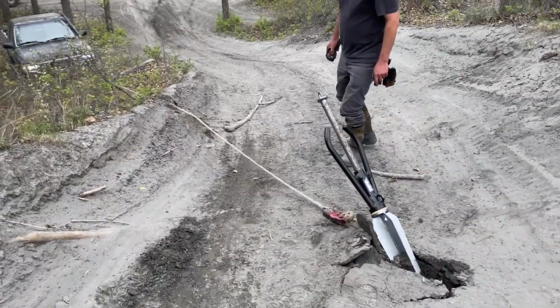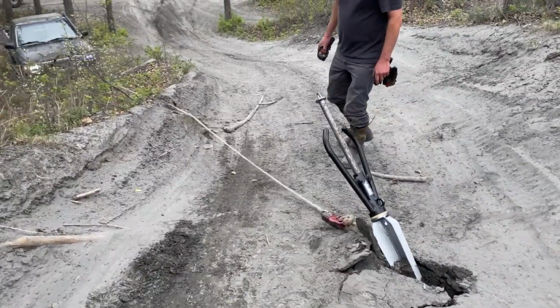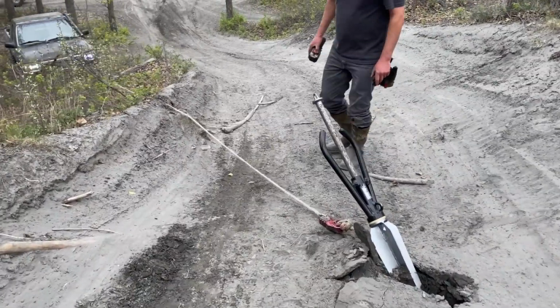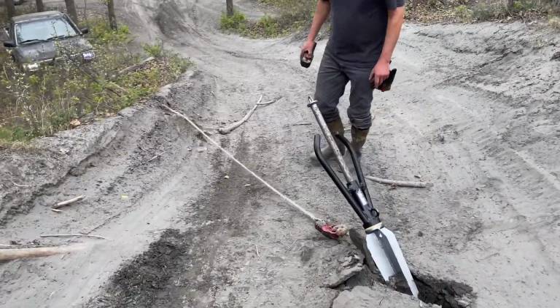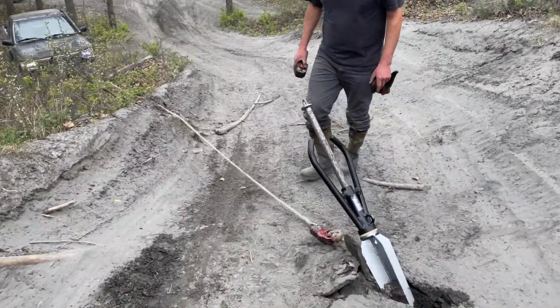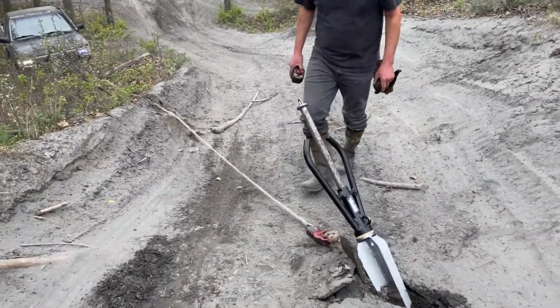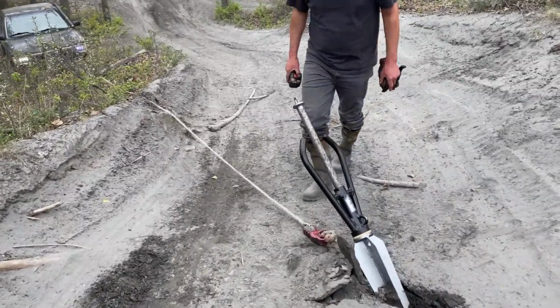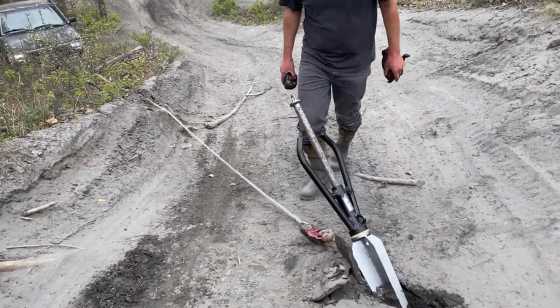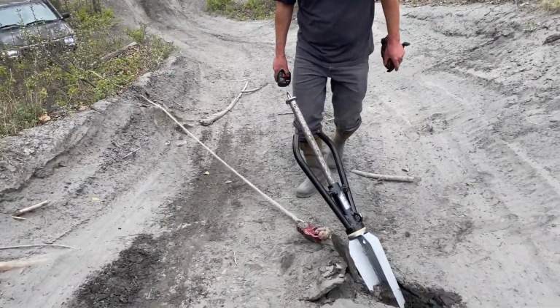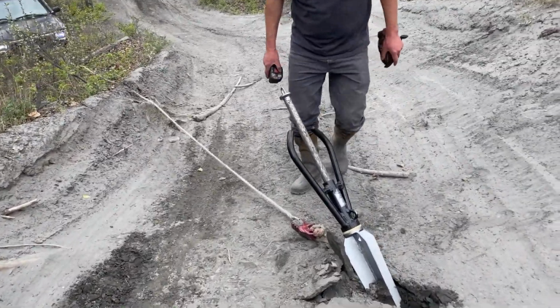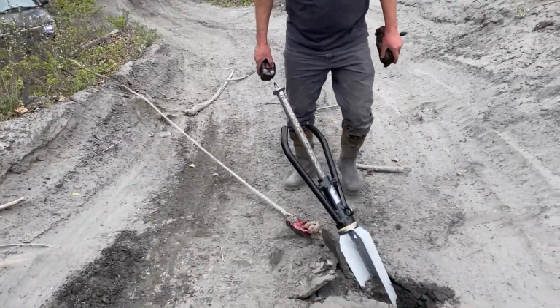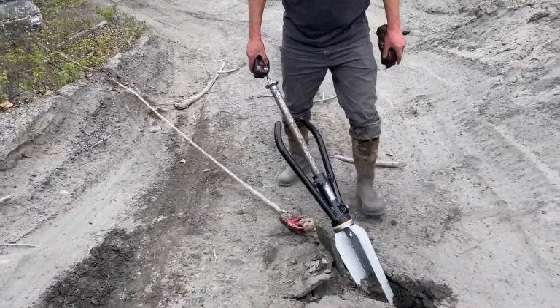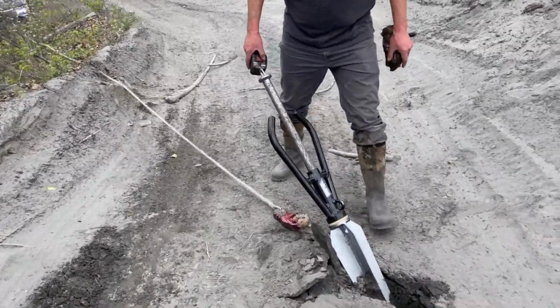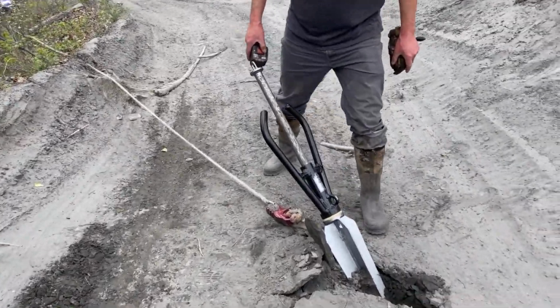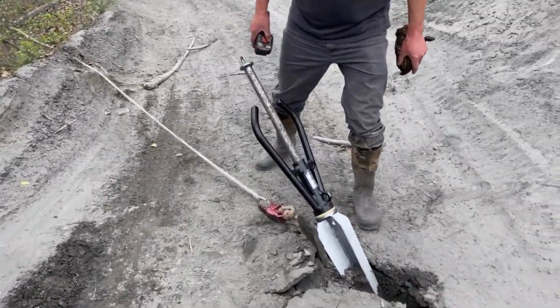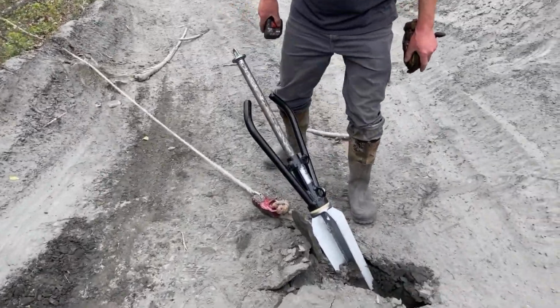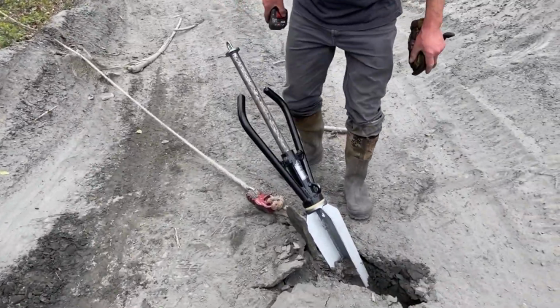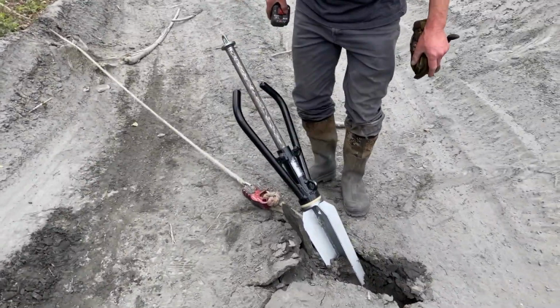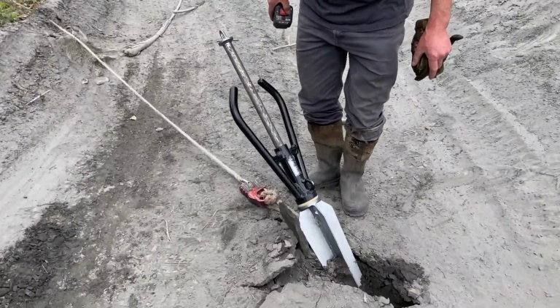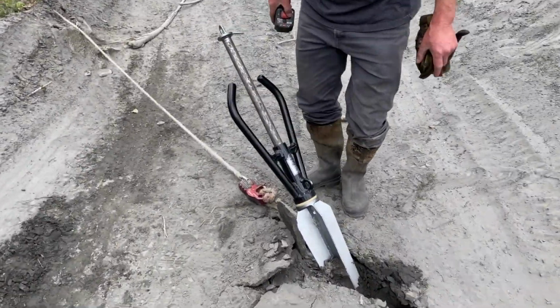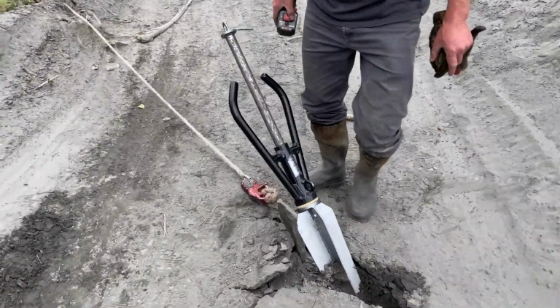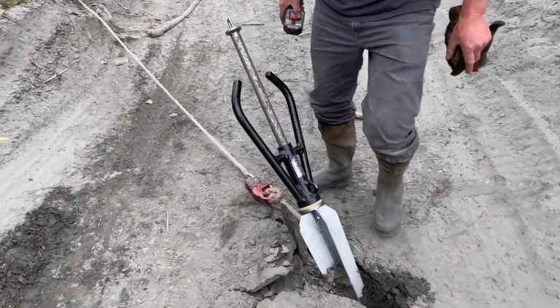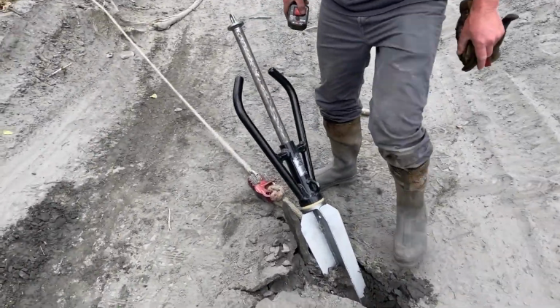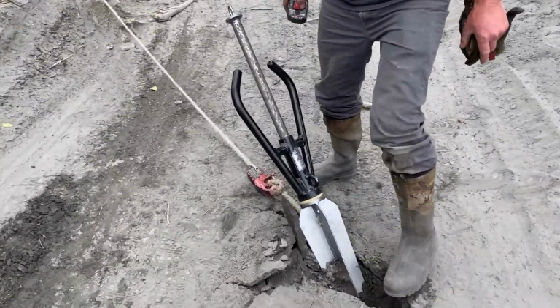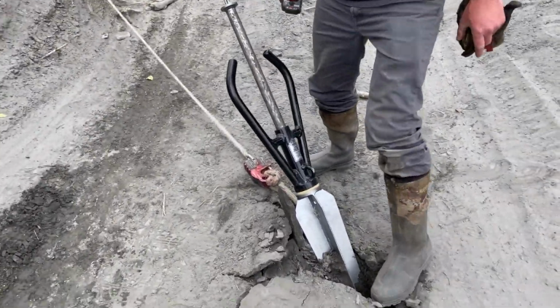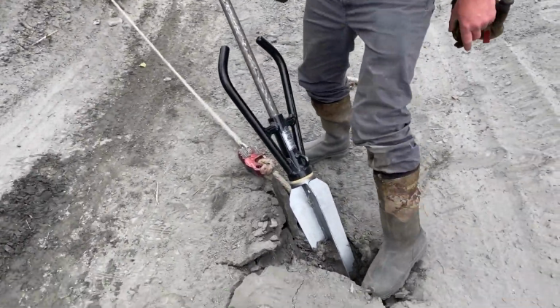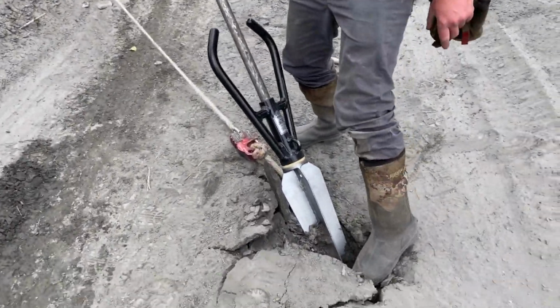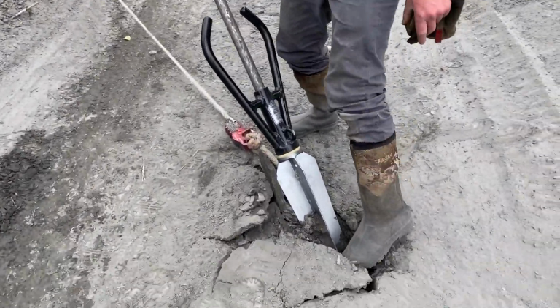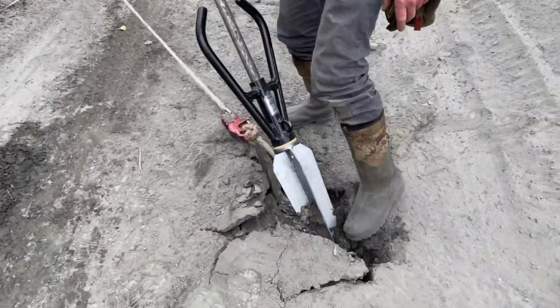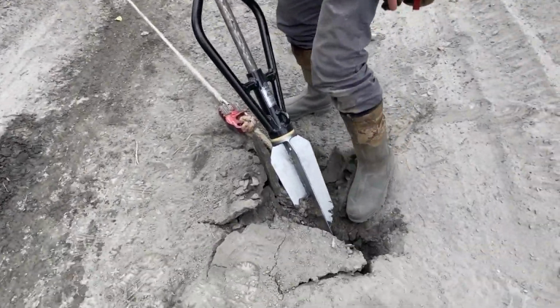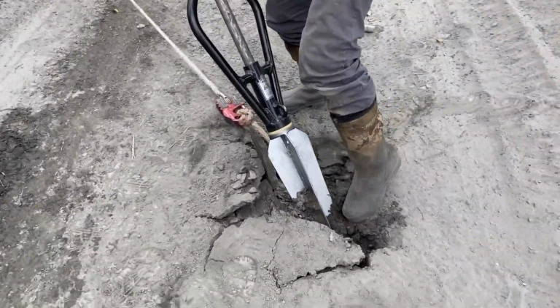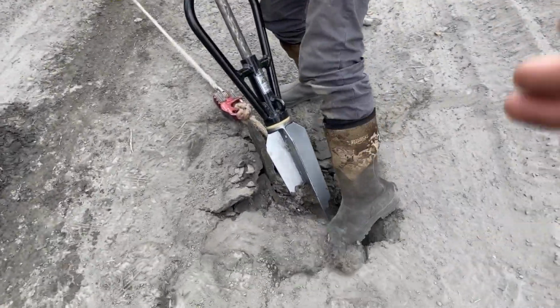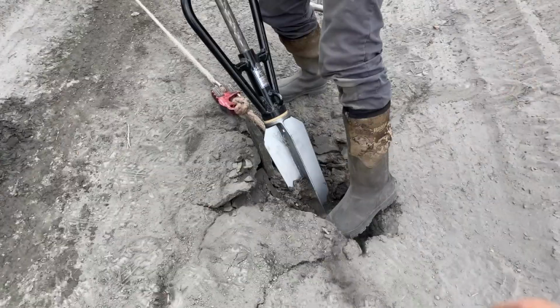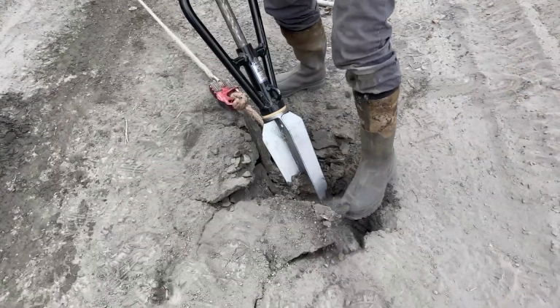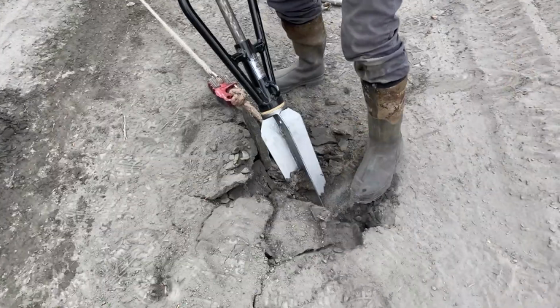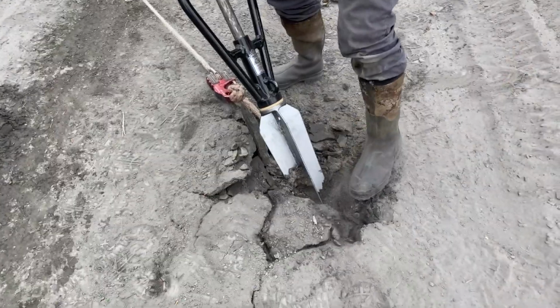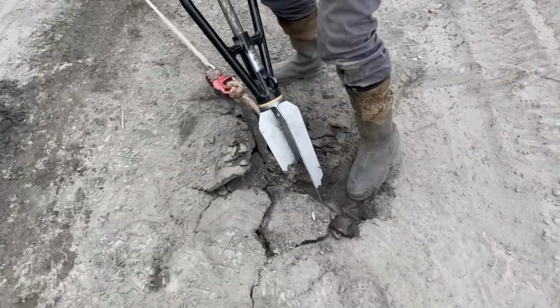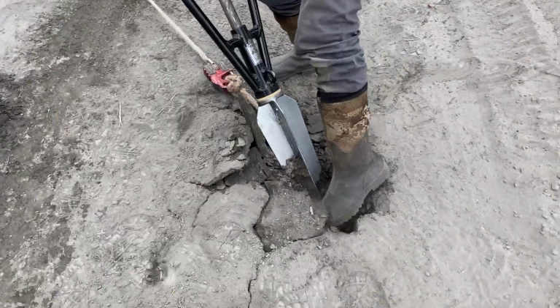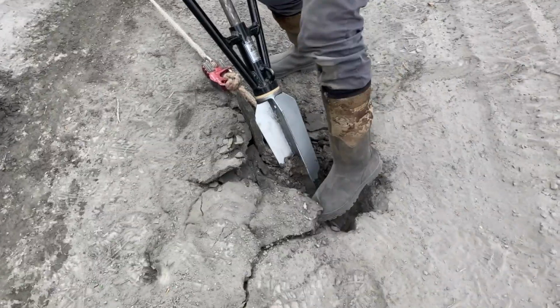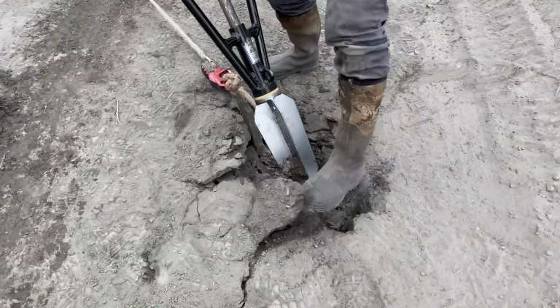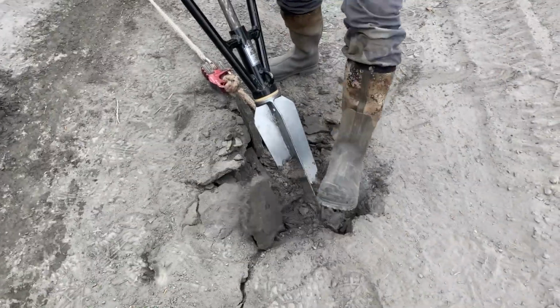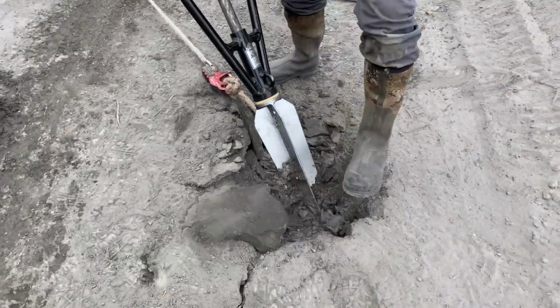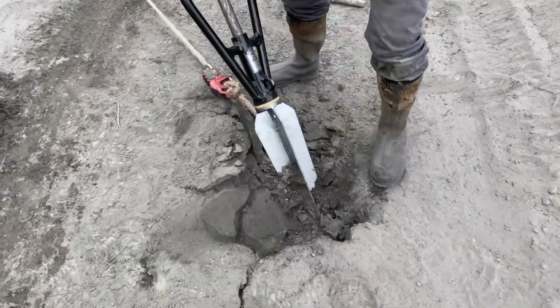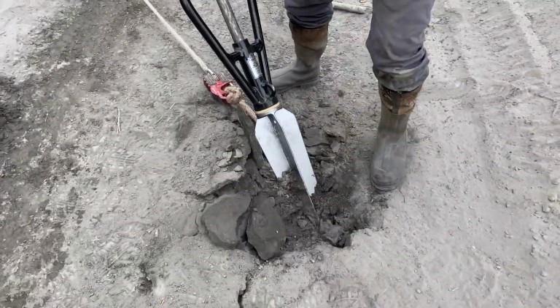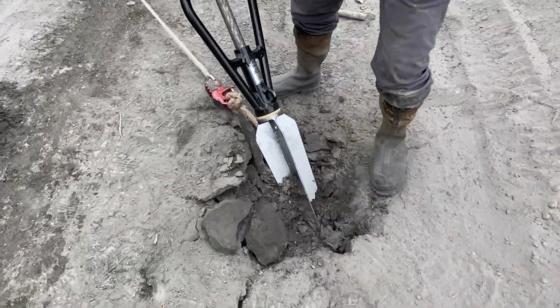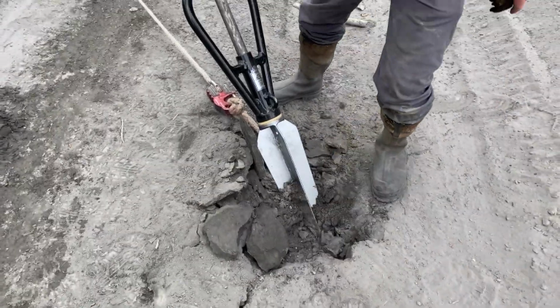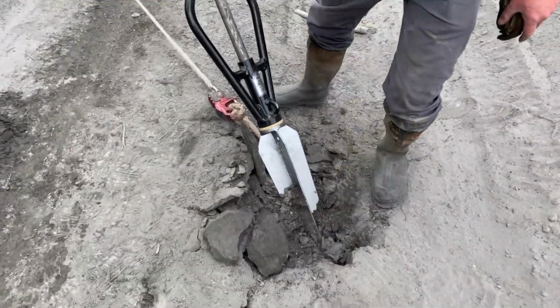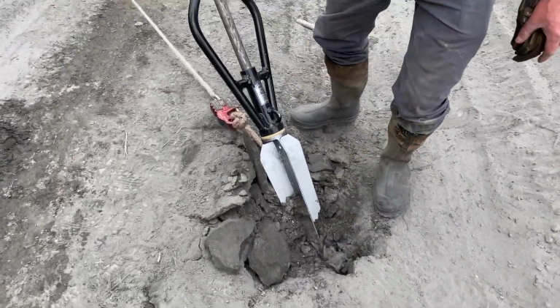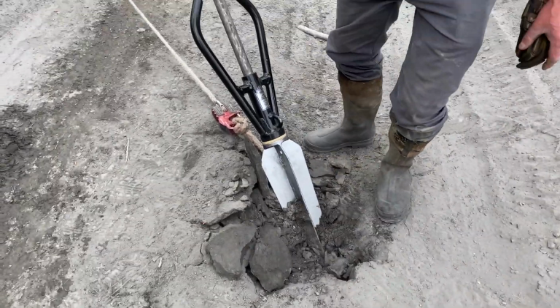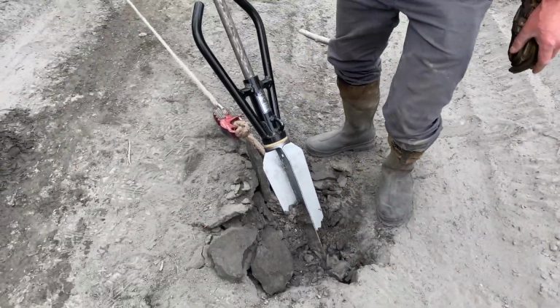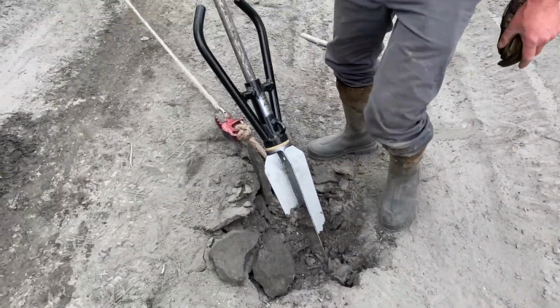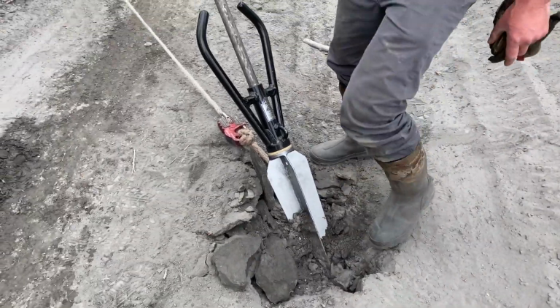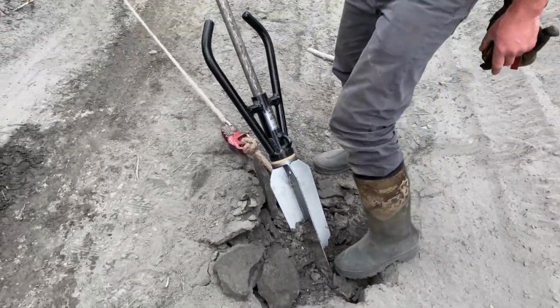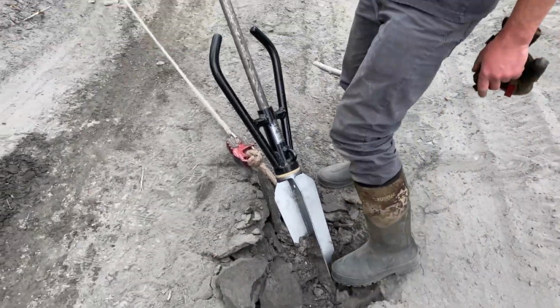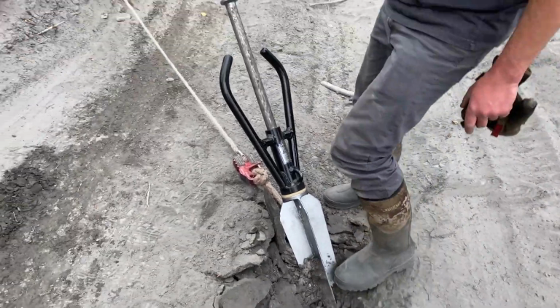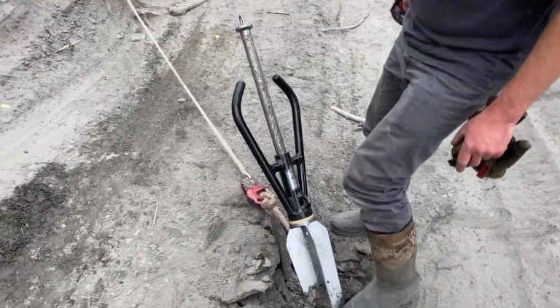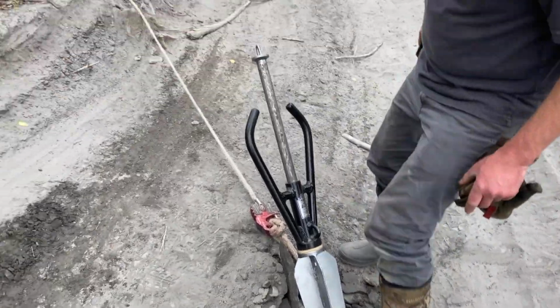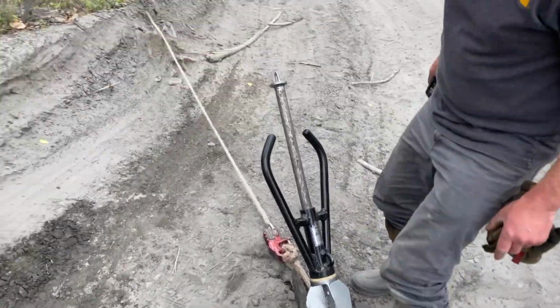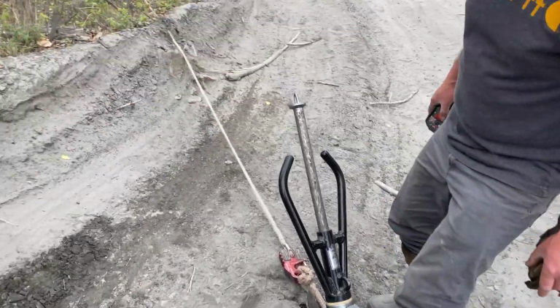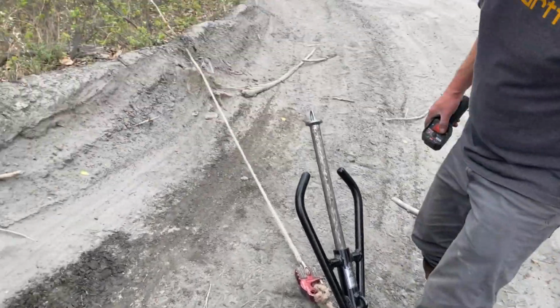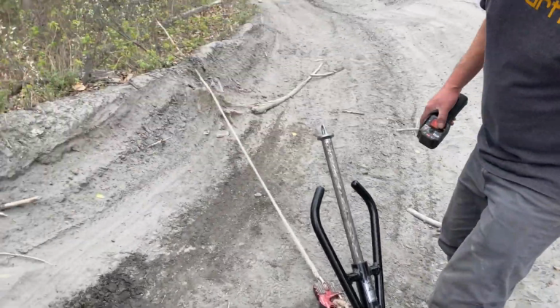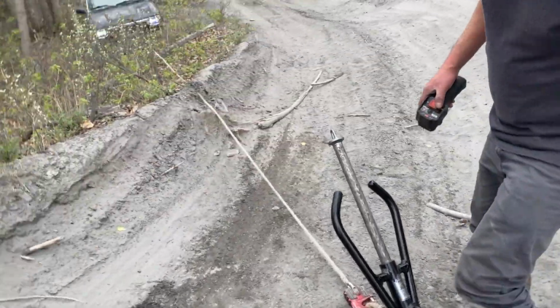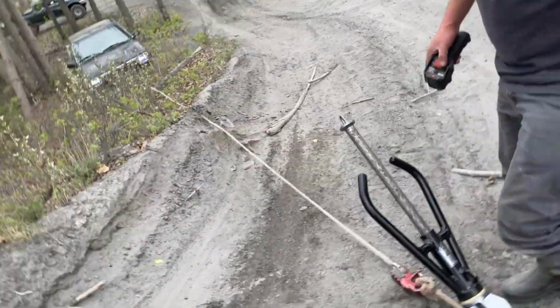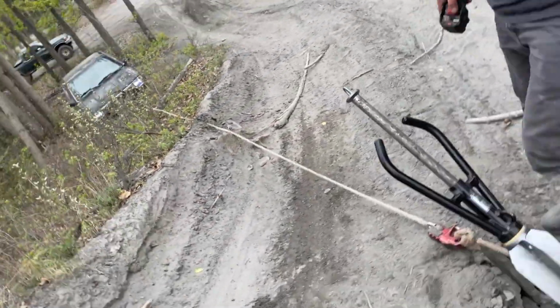We have bad terrain here — we're testing on the worst terrain ever. This is all dry stuff.